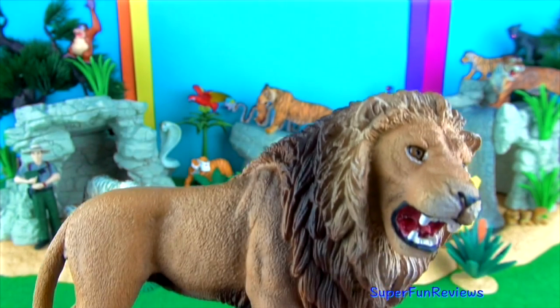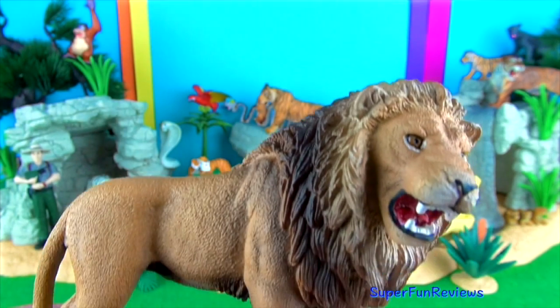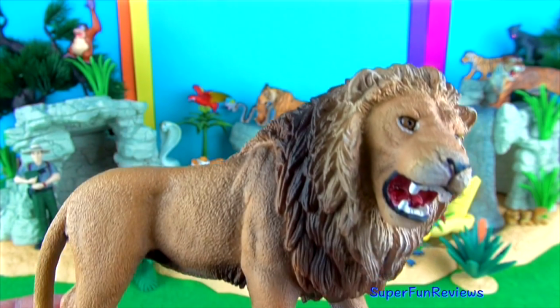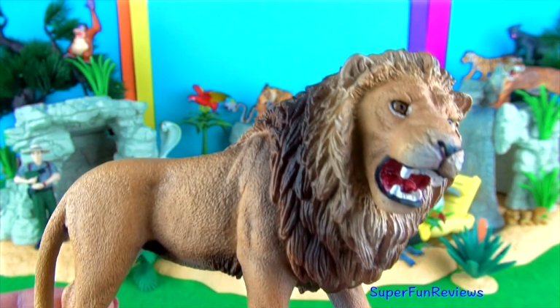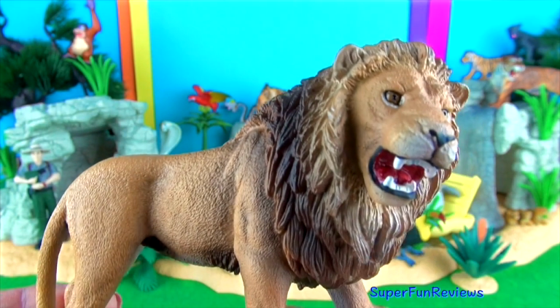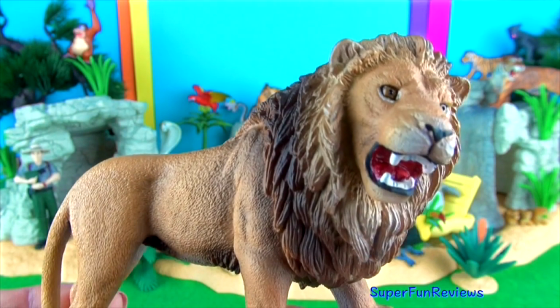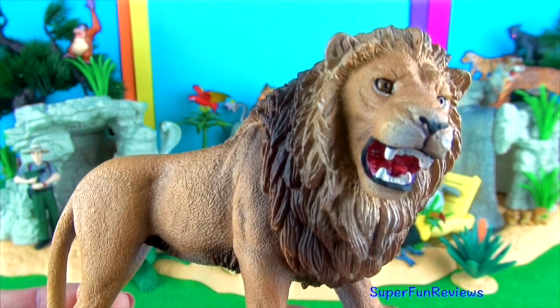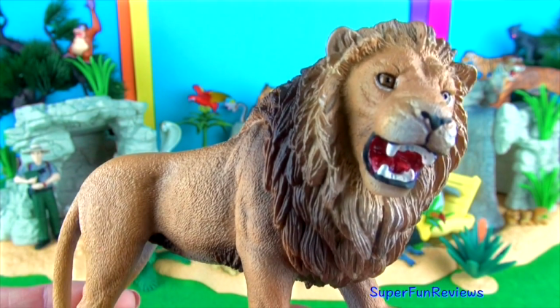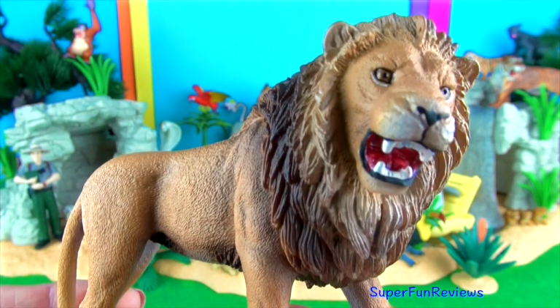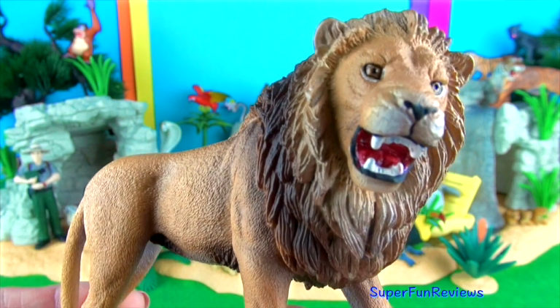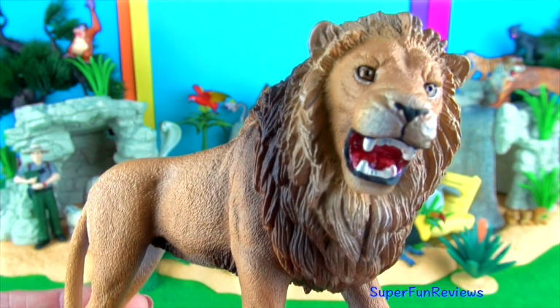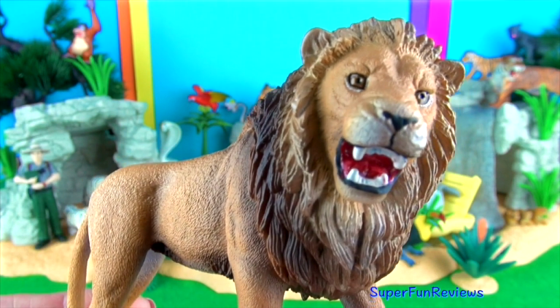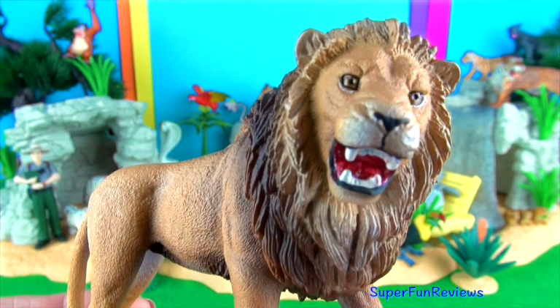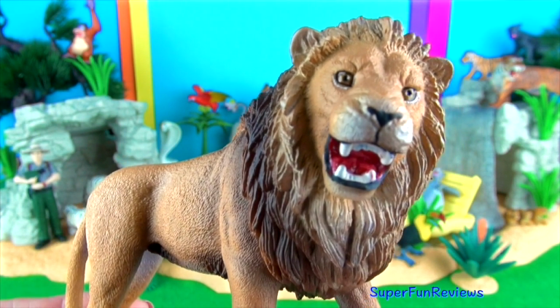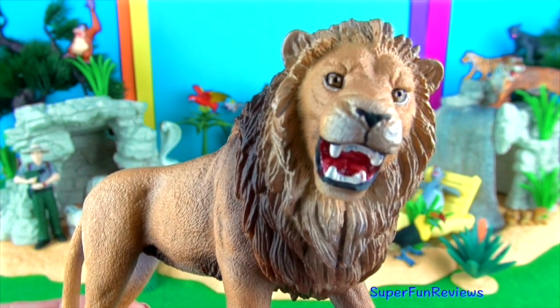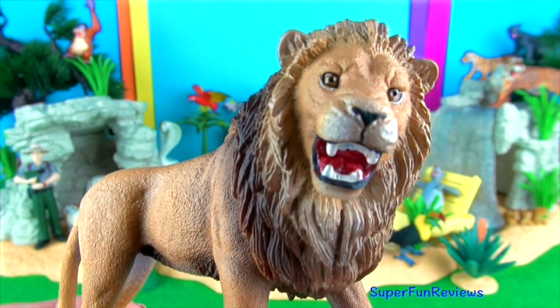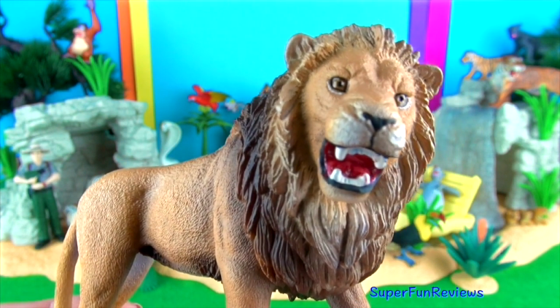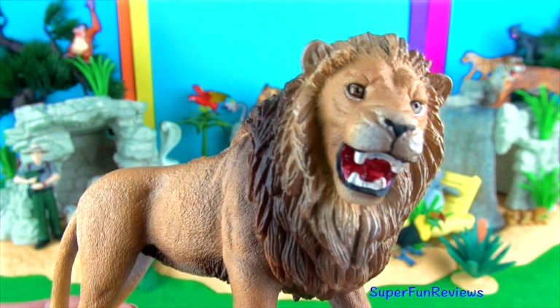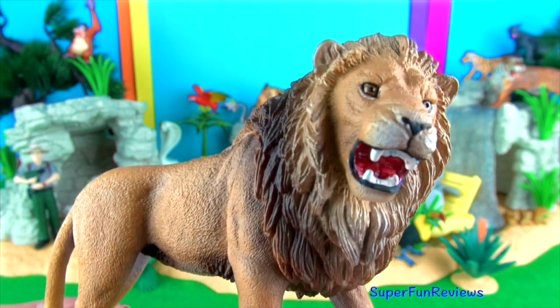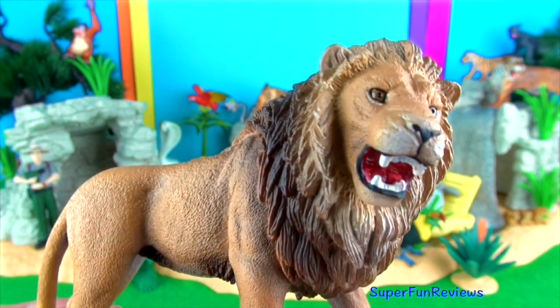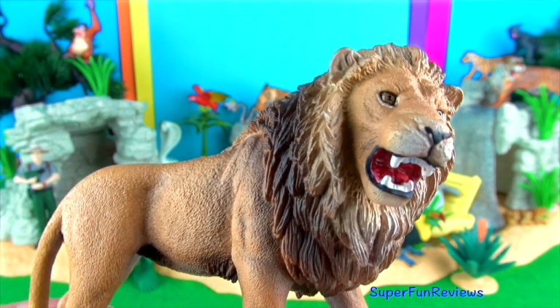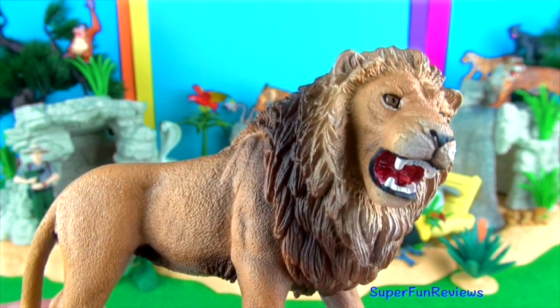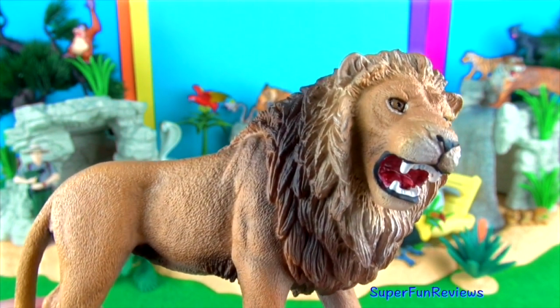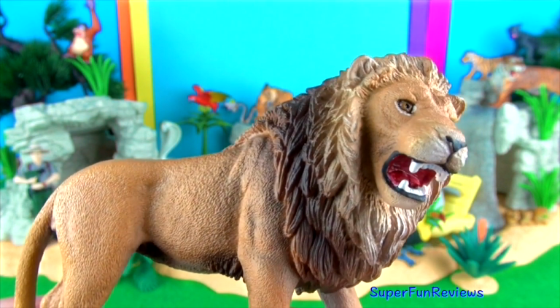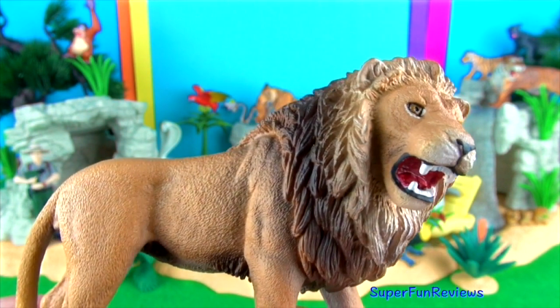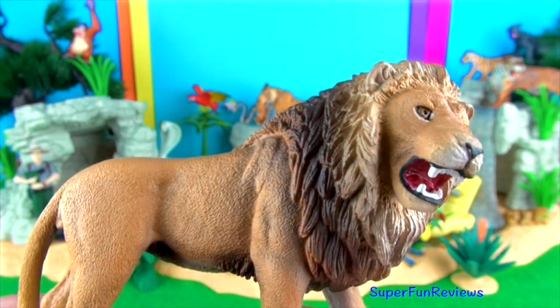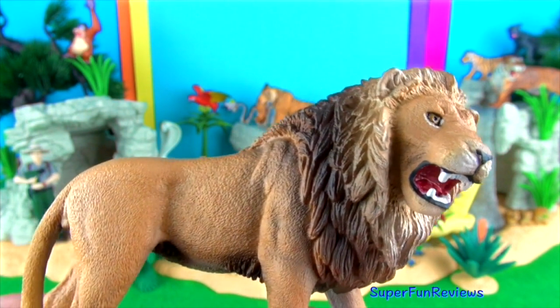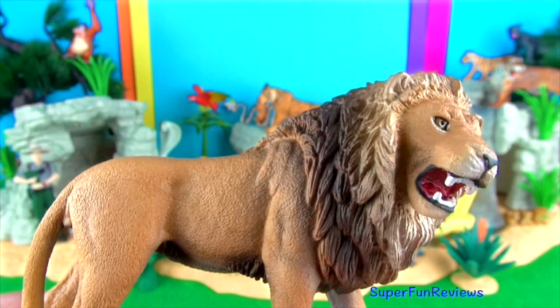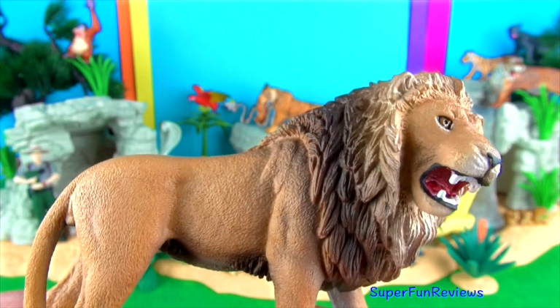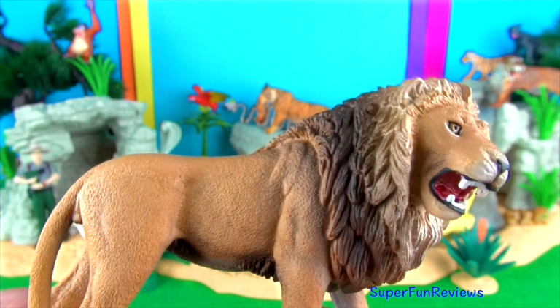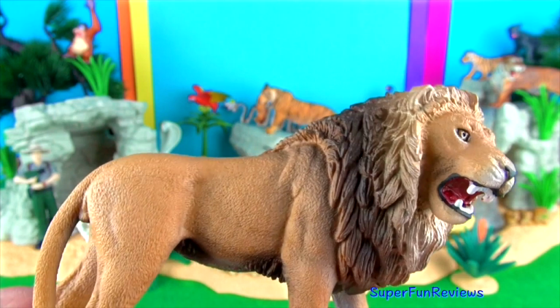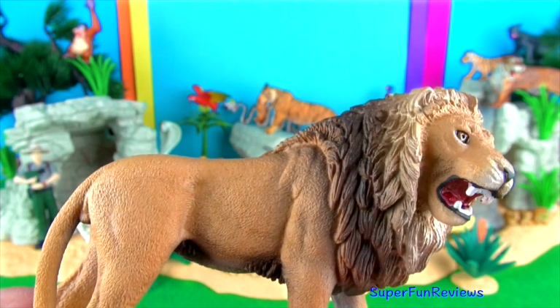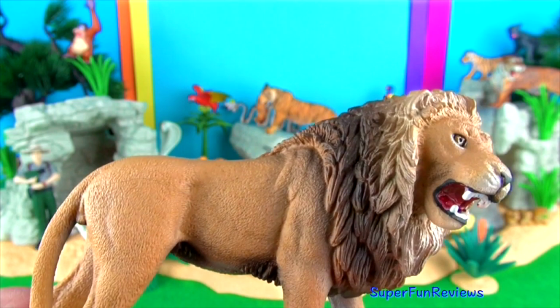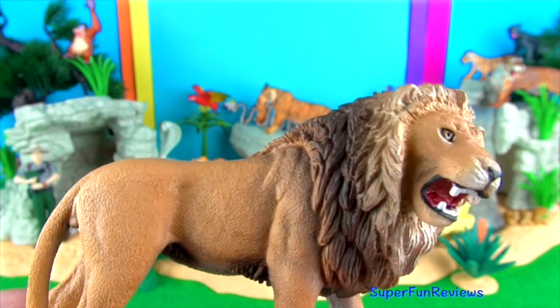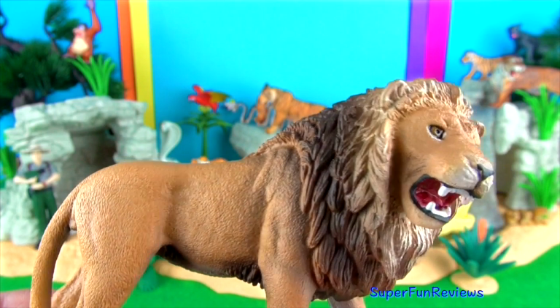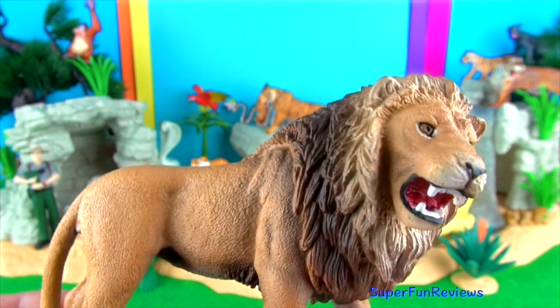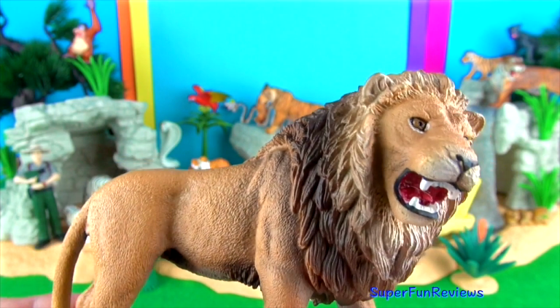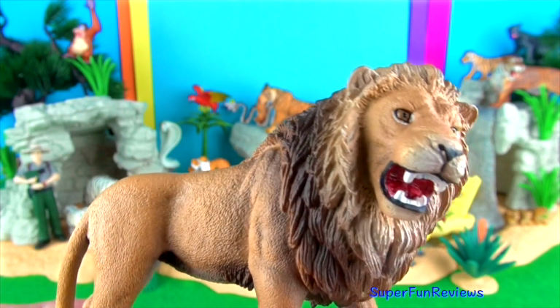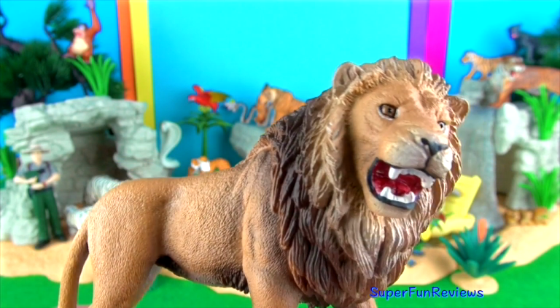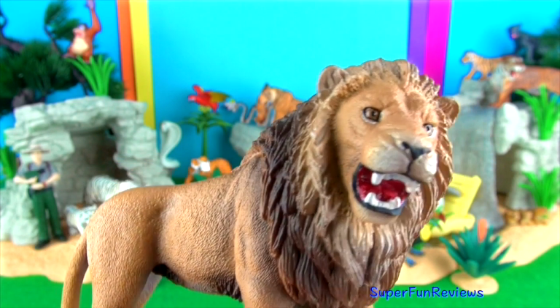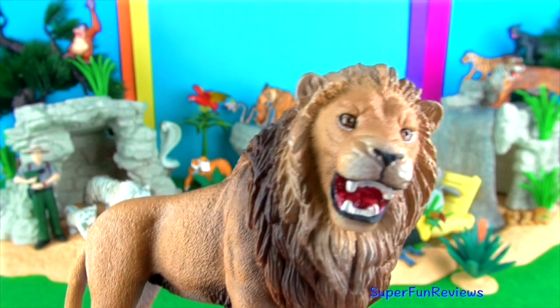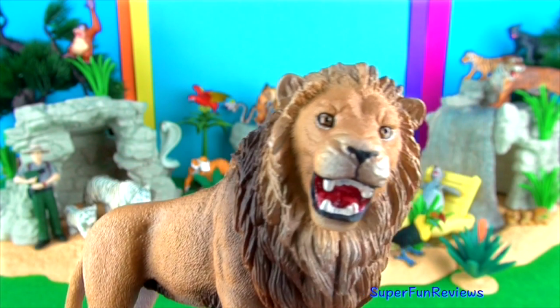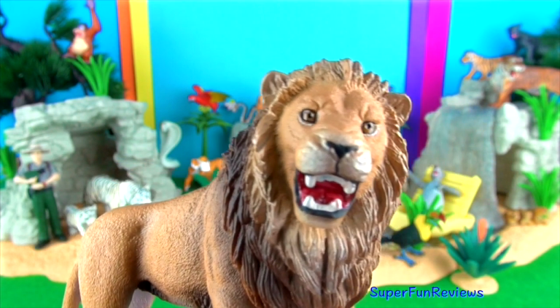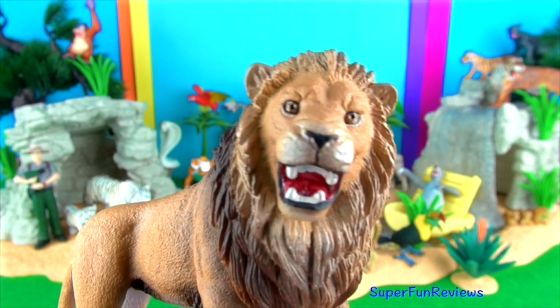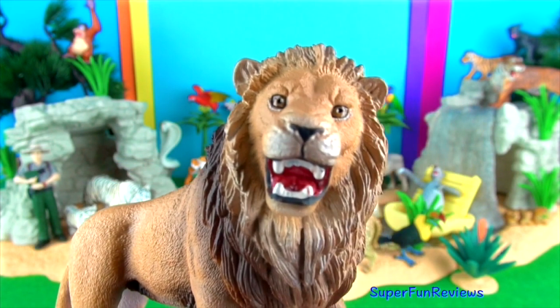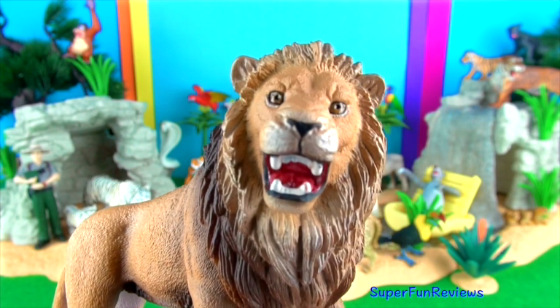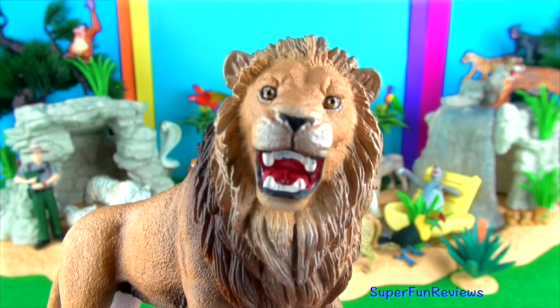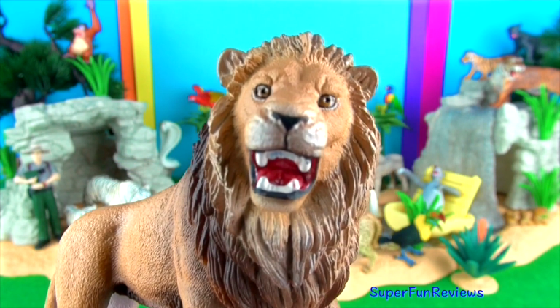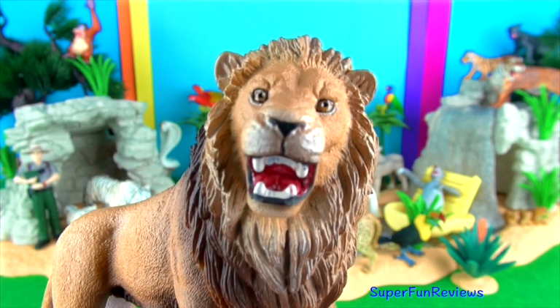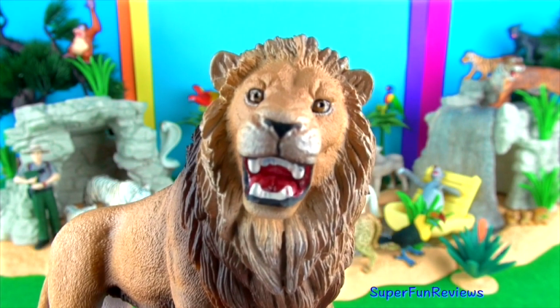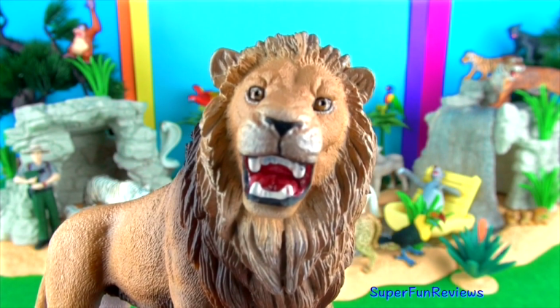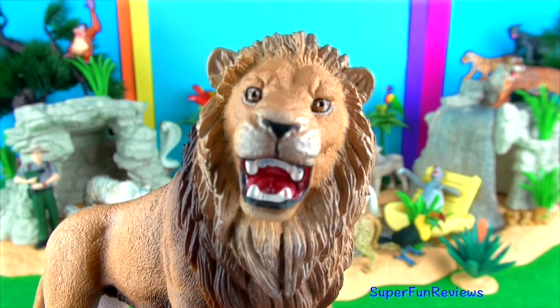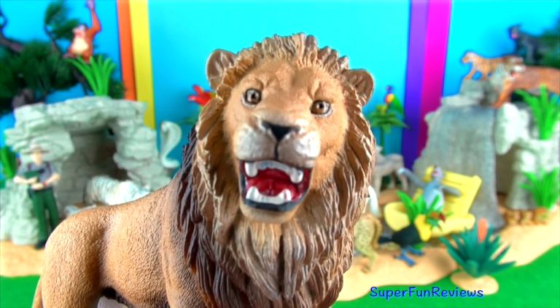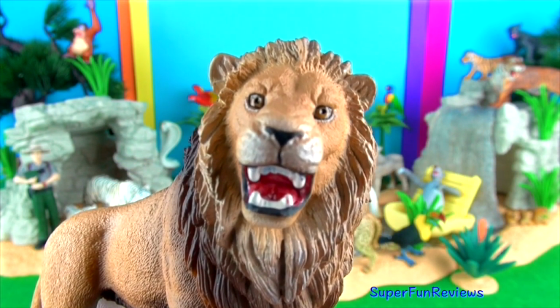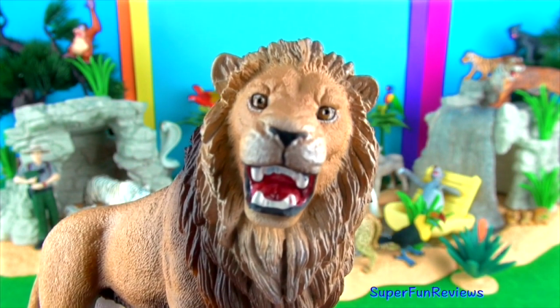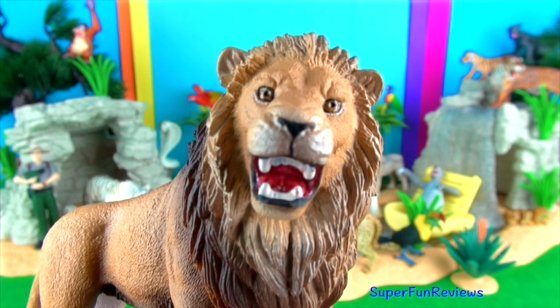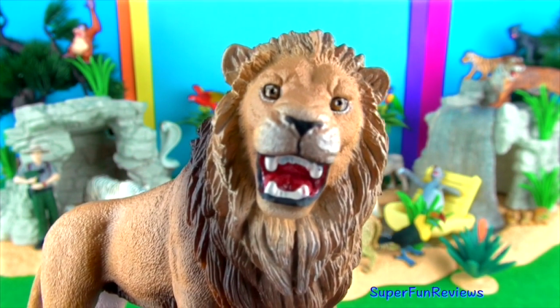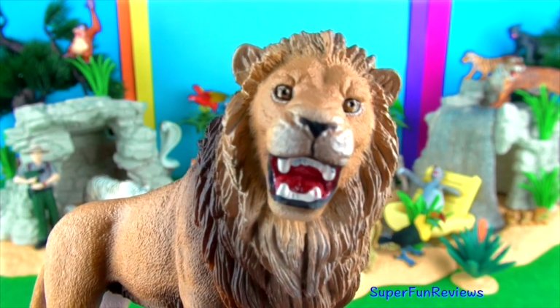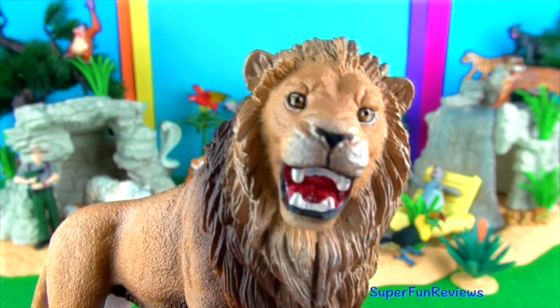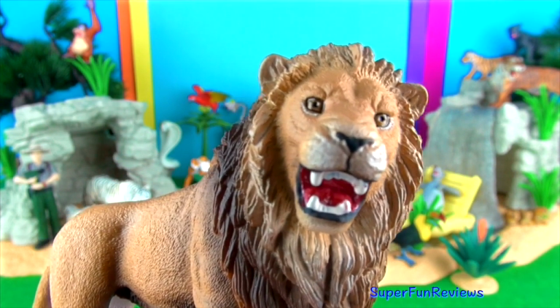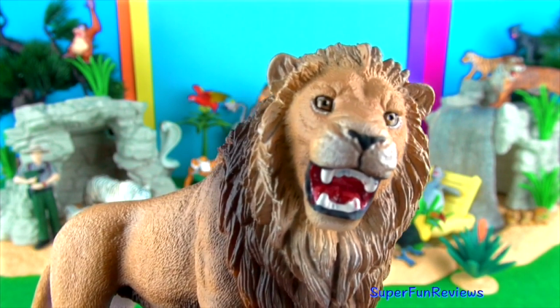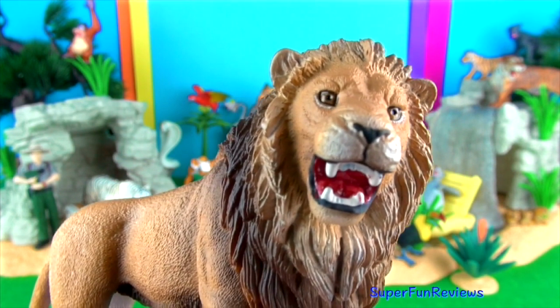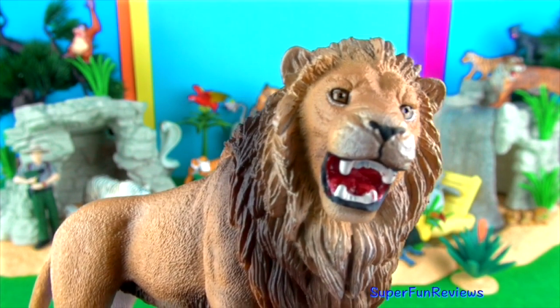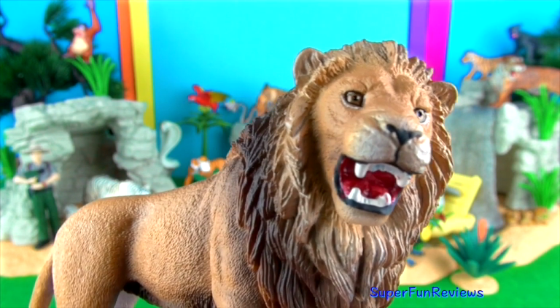A male lion. Lions are the second largest big cat species in the world, with tigers being number one.